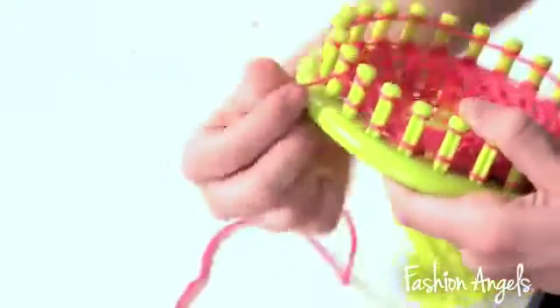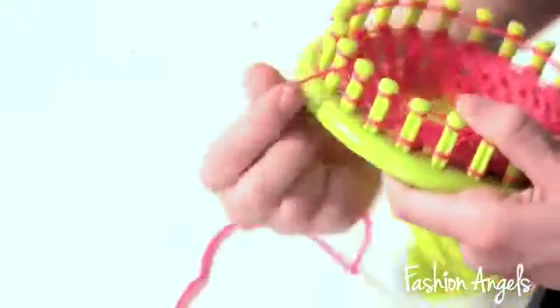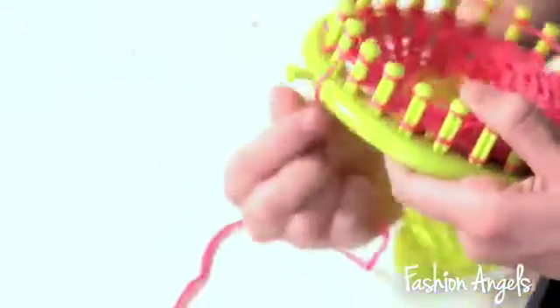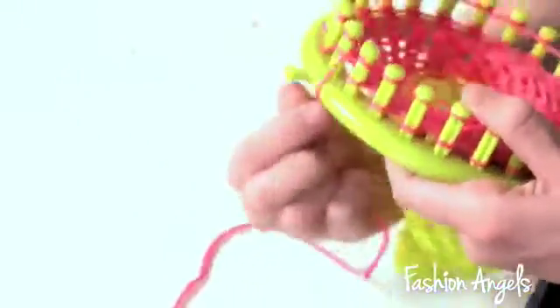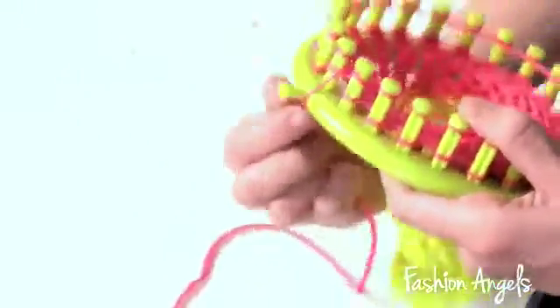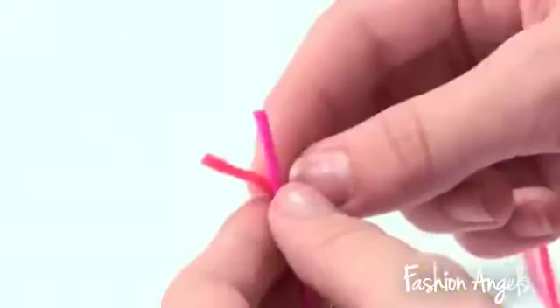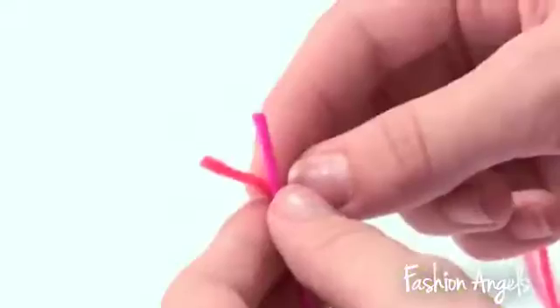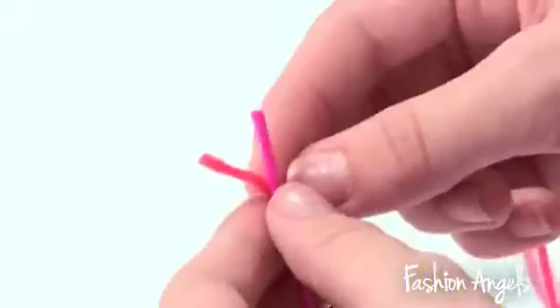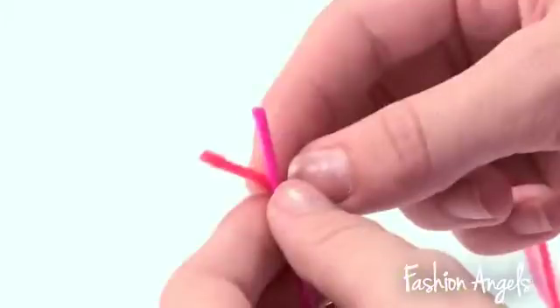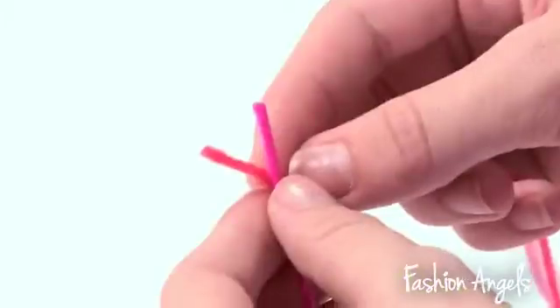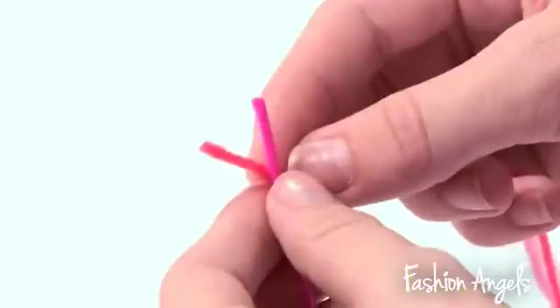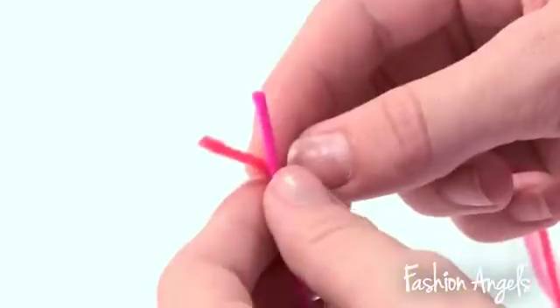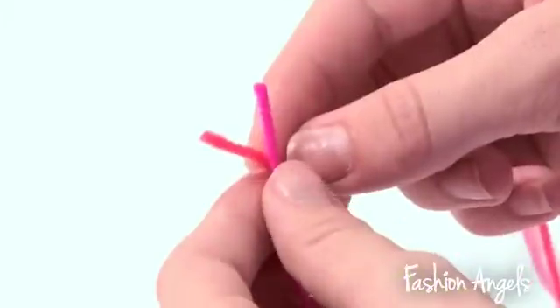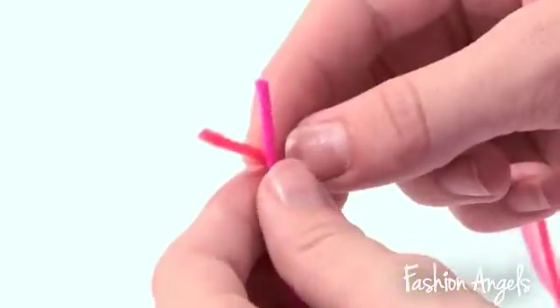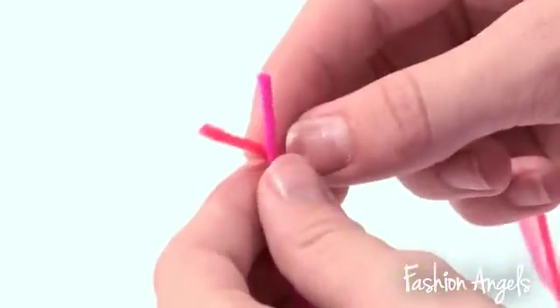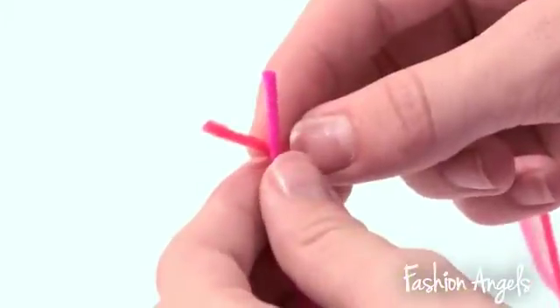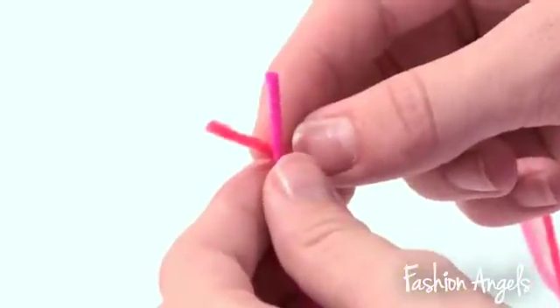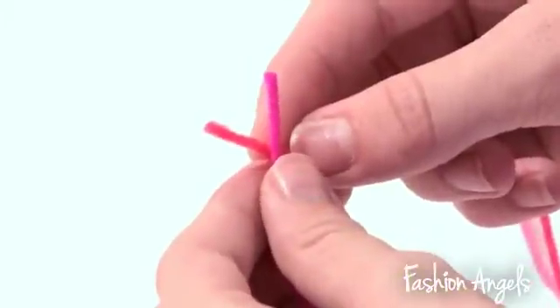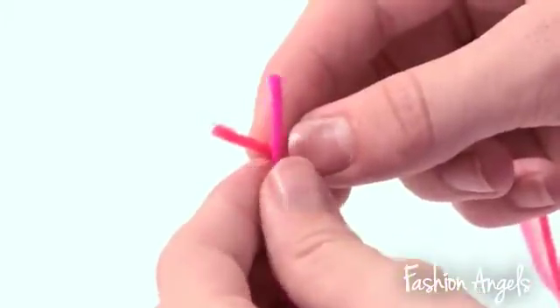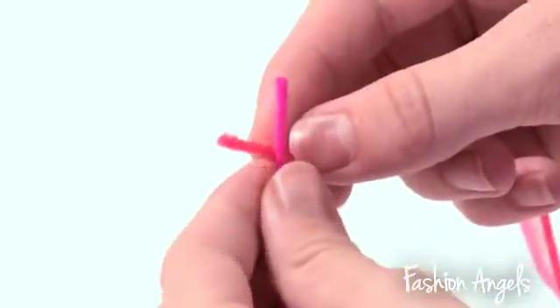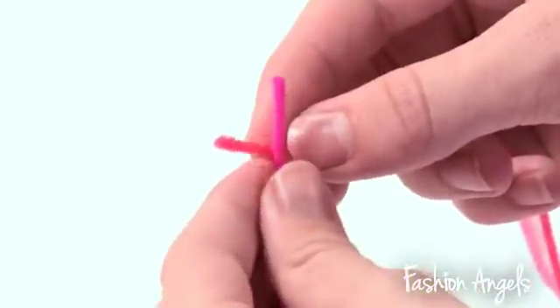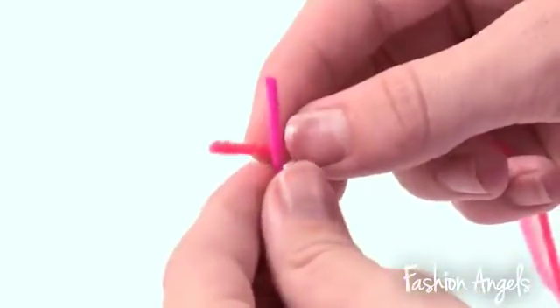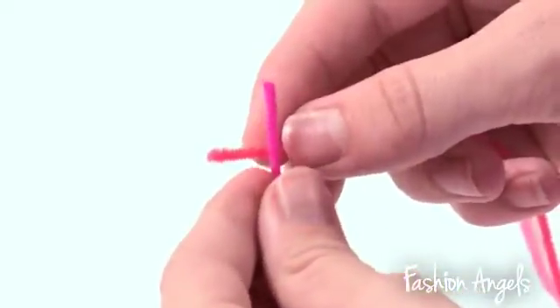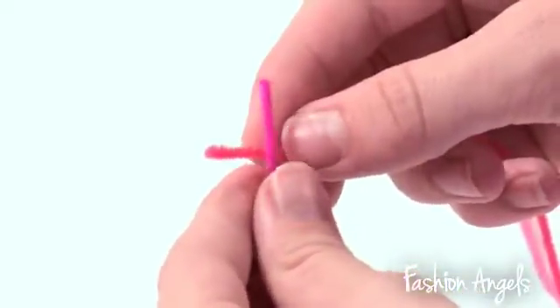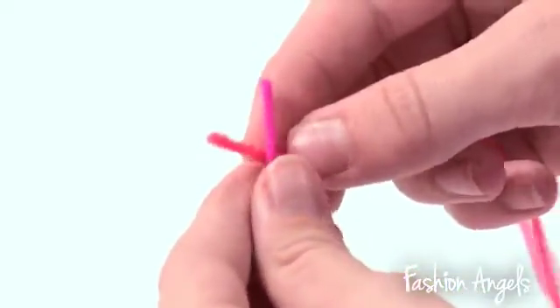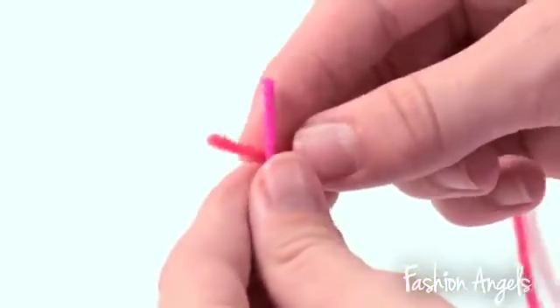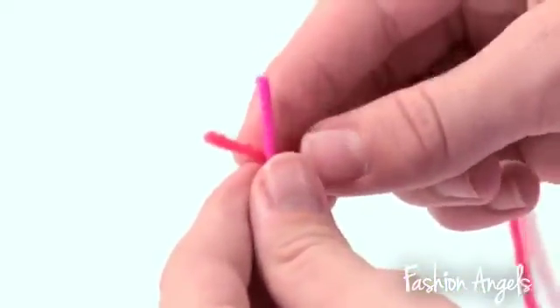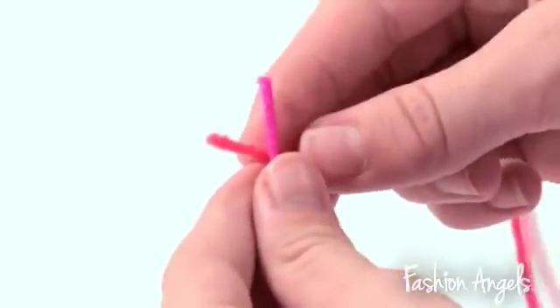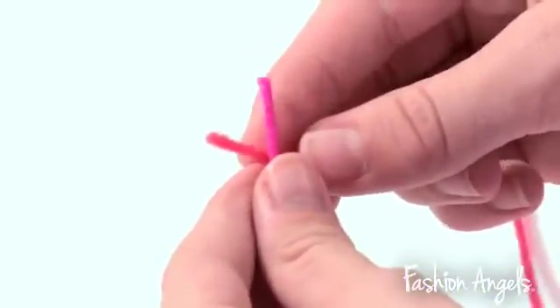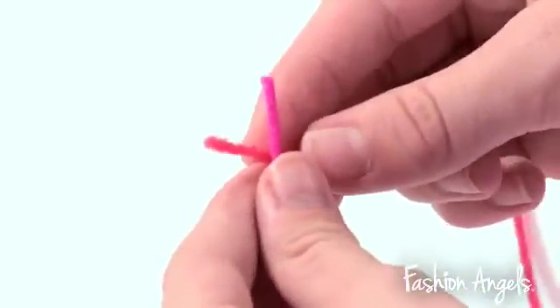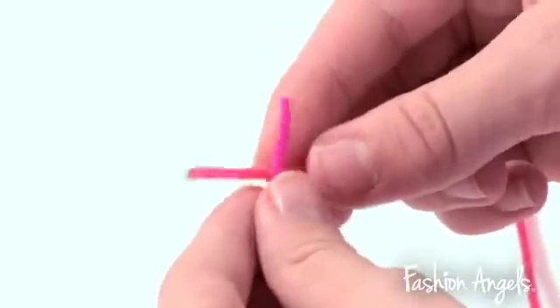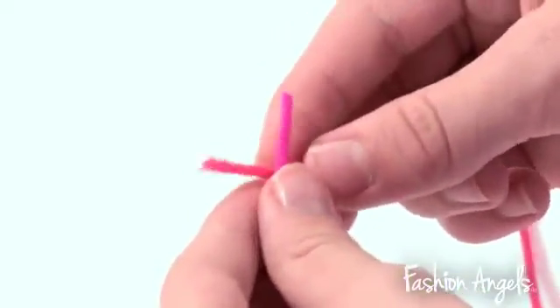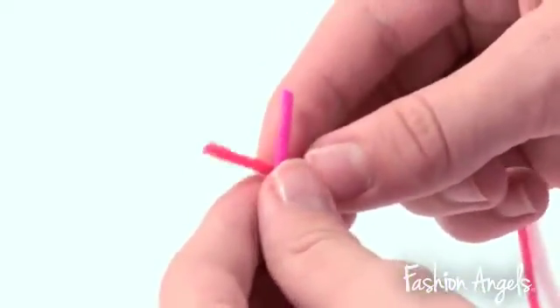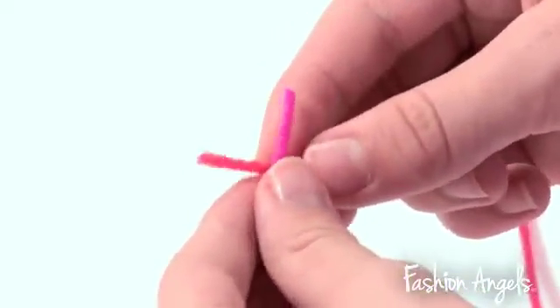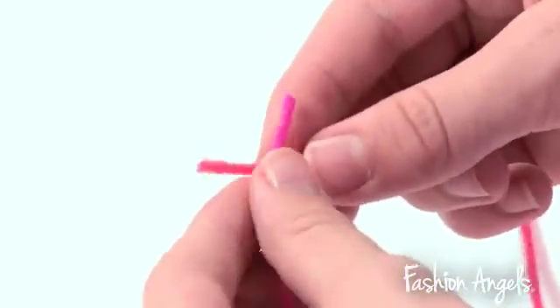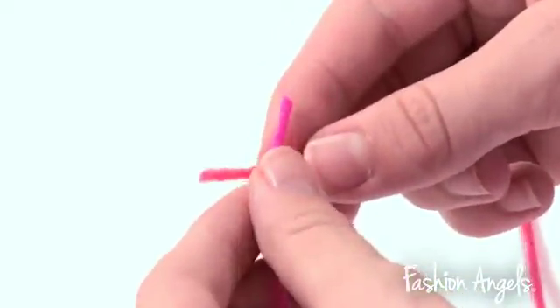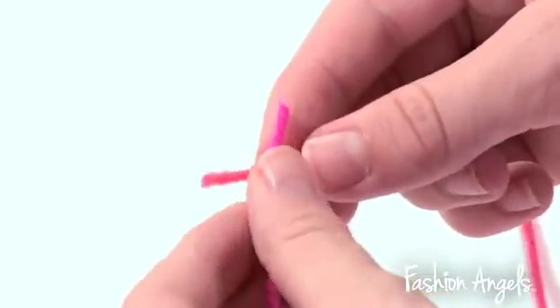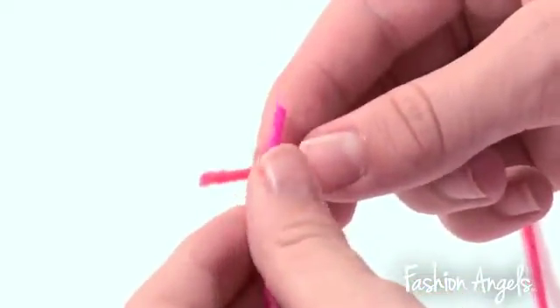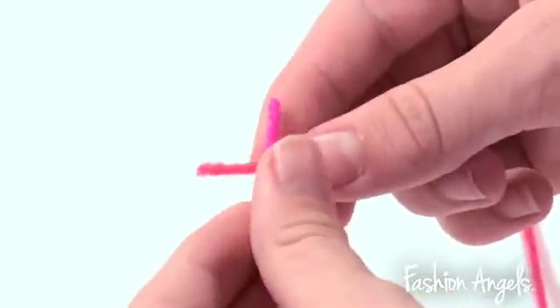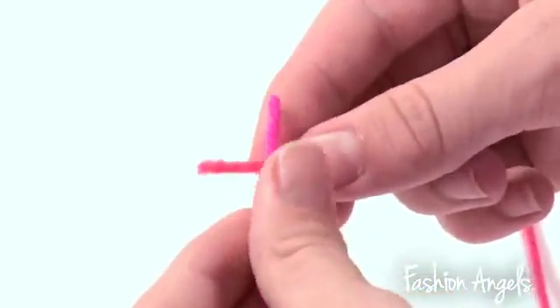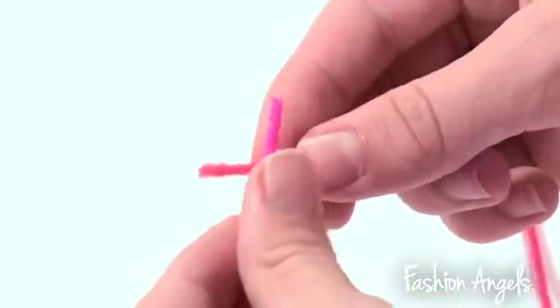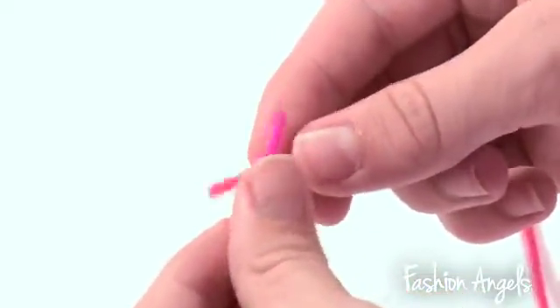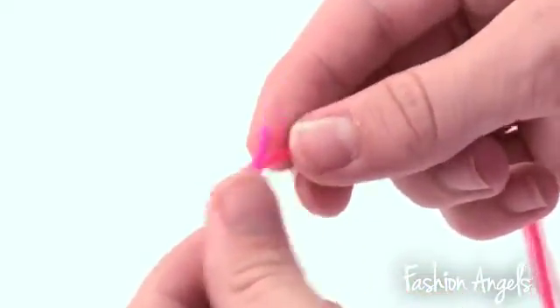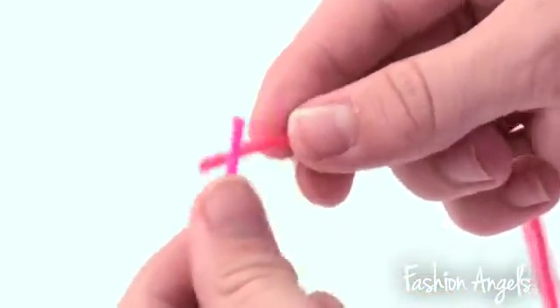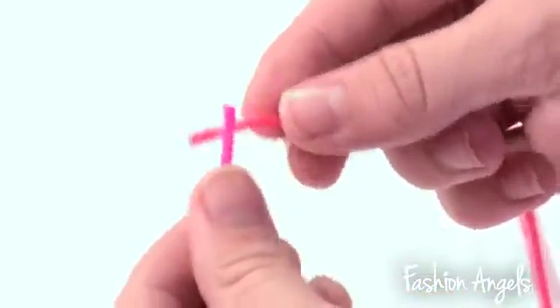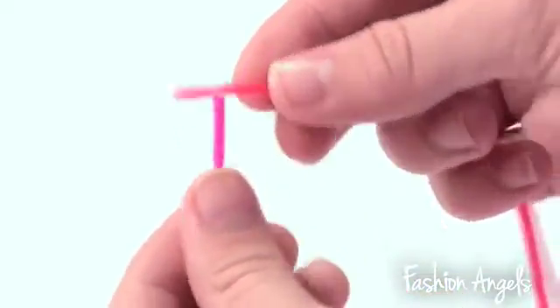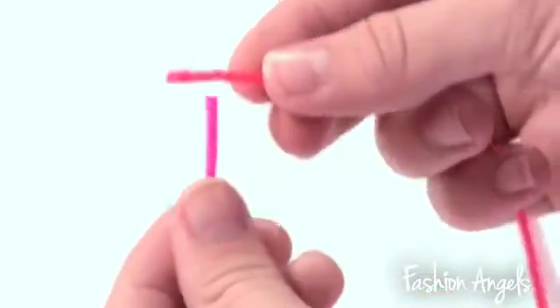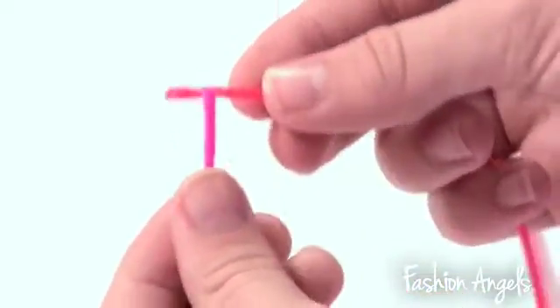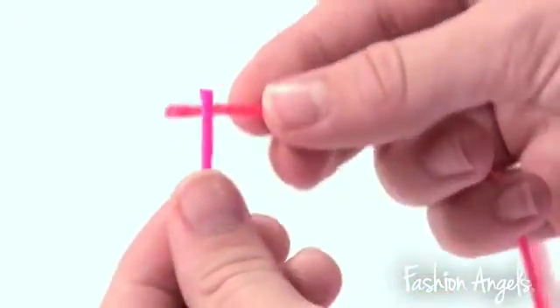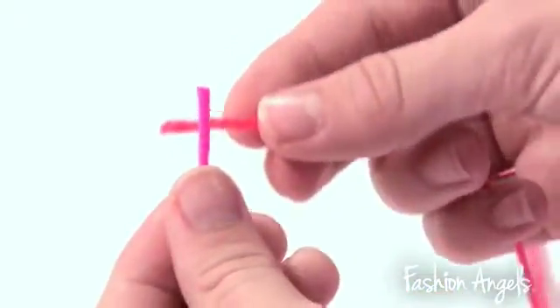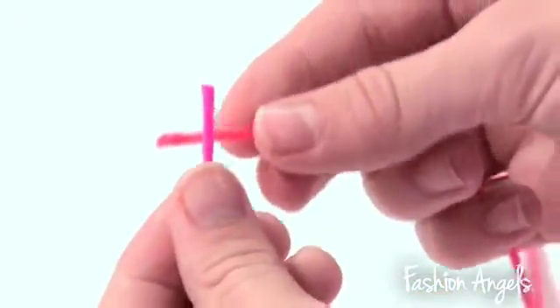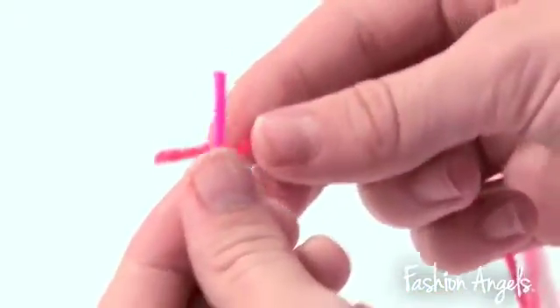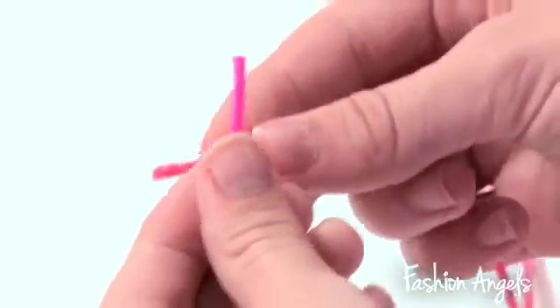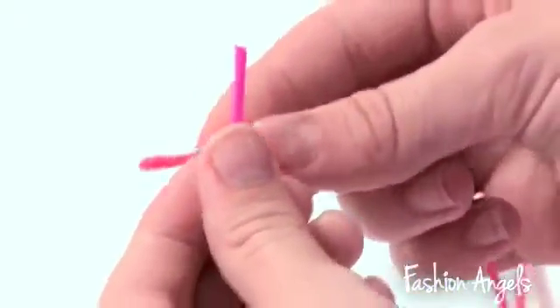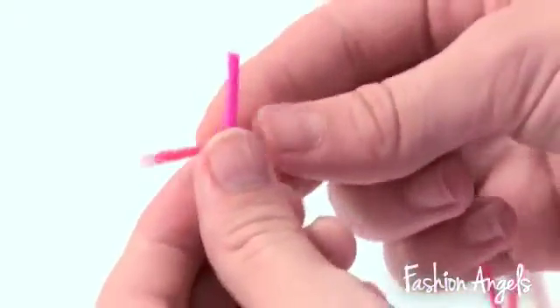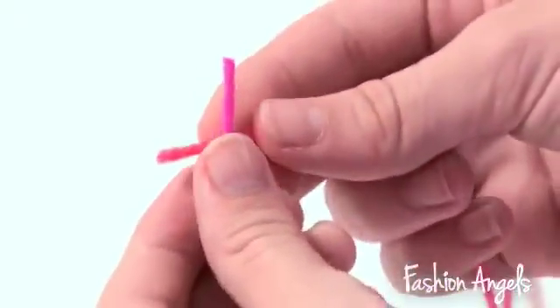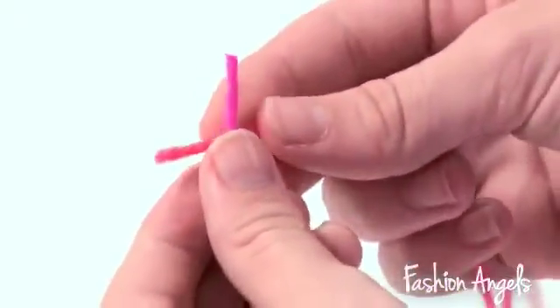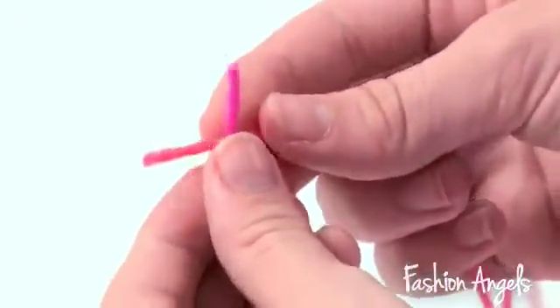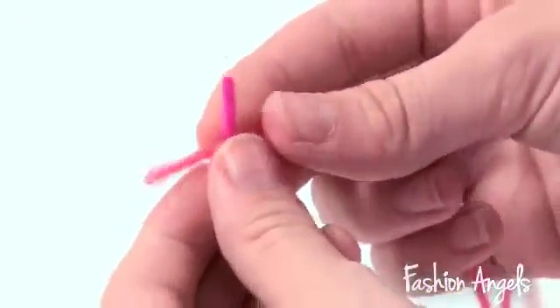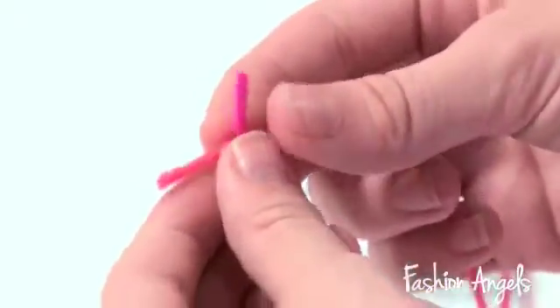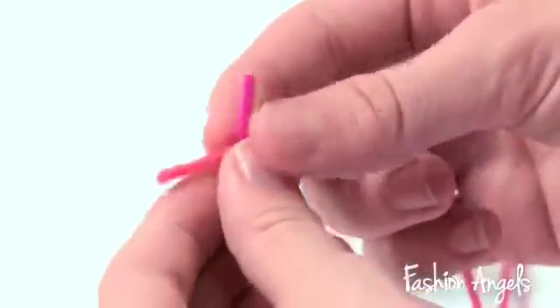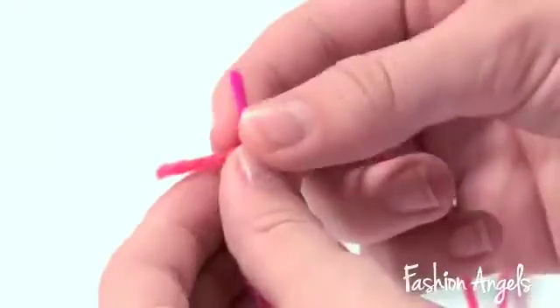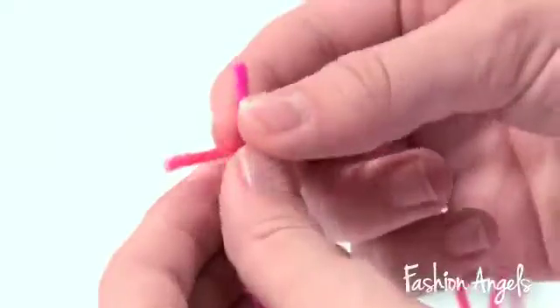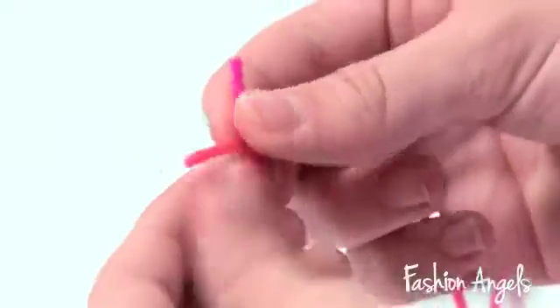When switching from pink to coral, or coral to yellow, you're going to take the two different yarns and make a double knot.